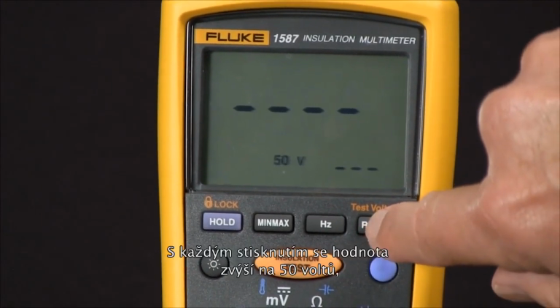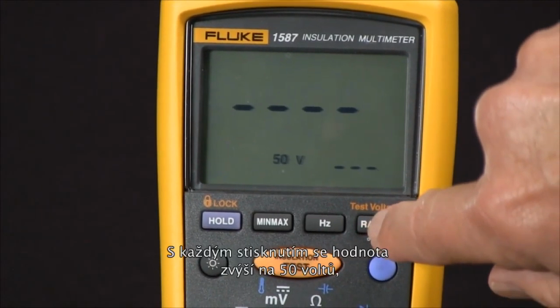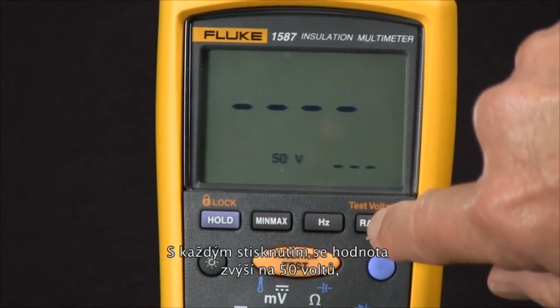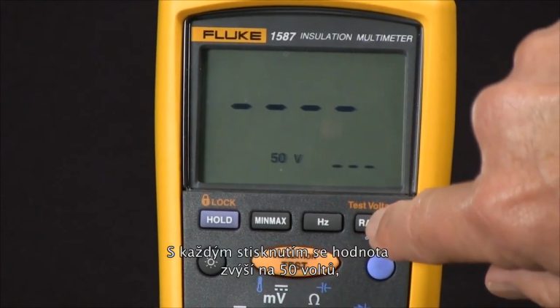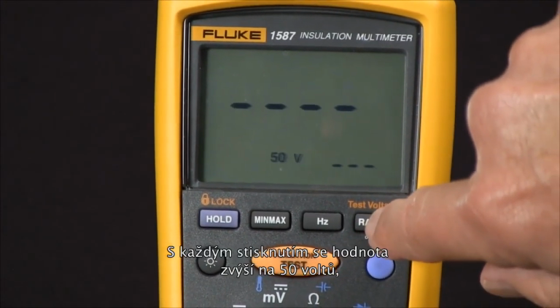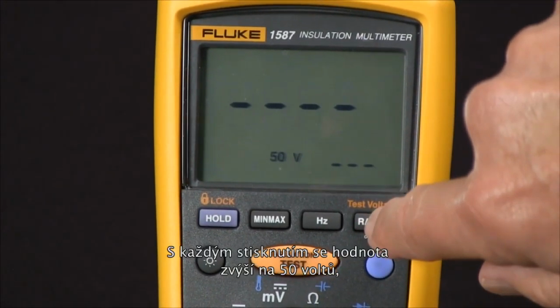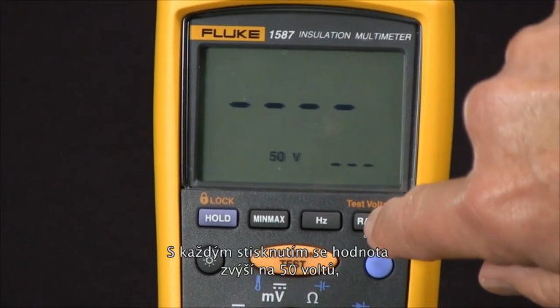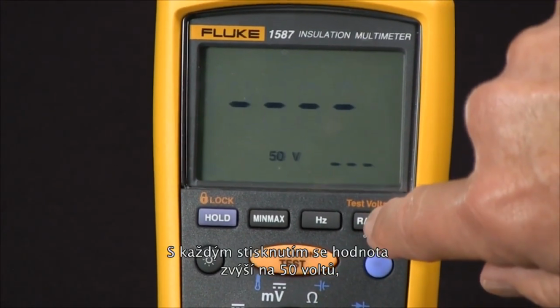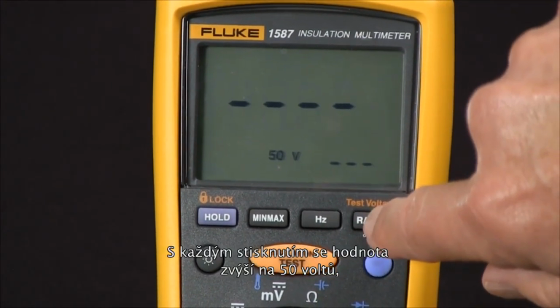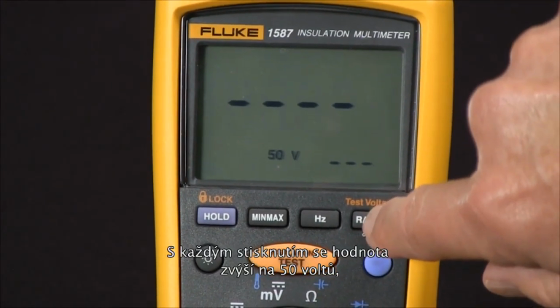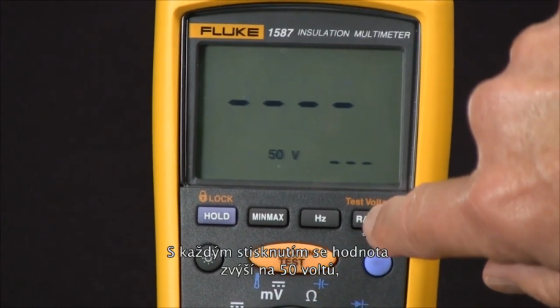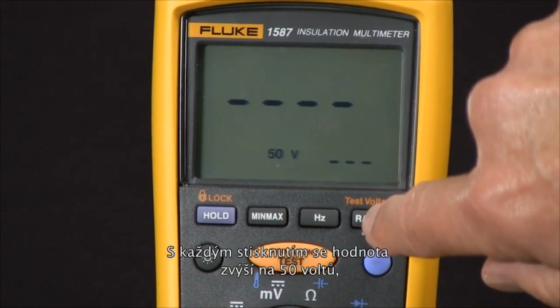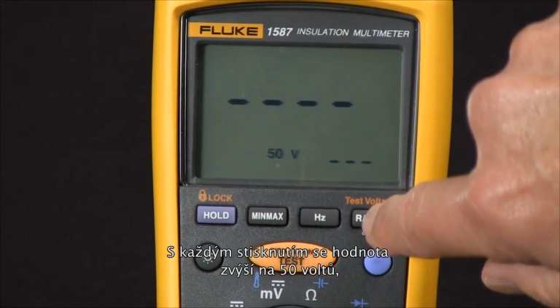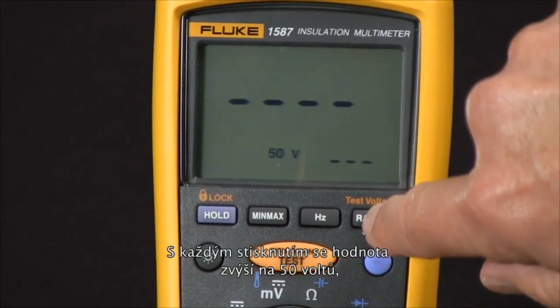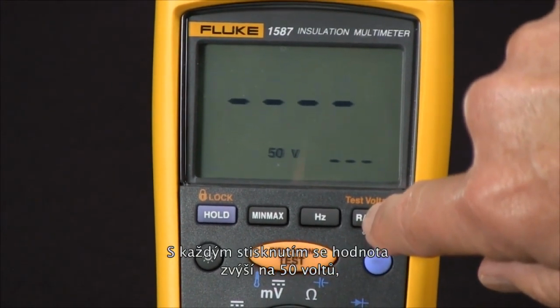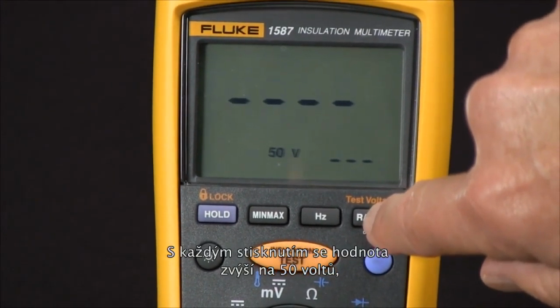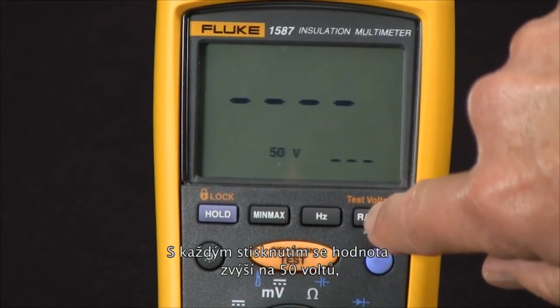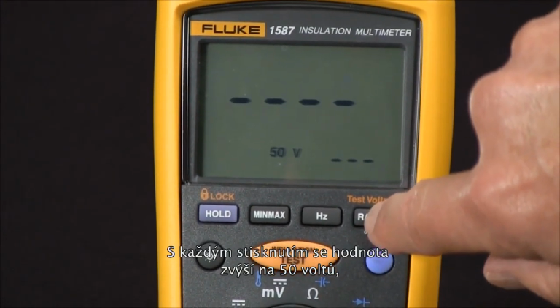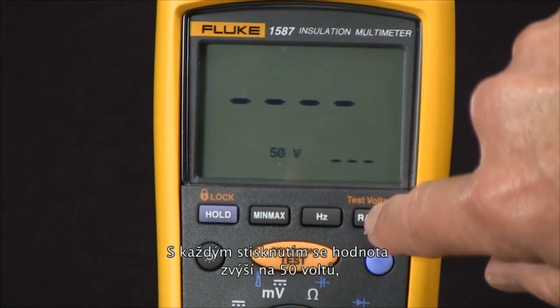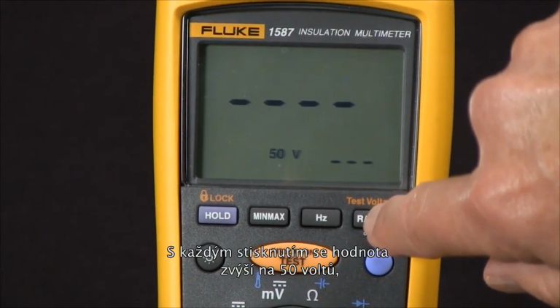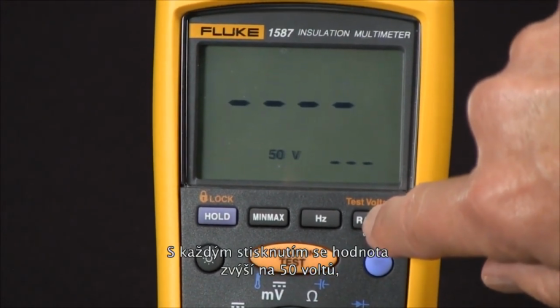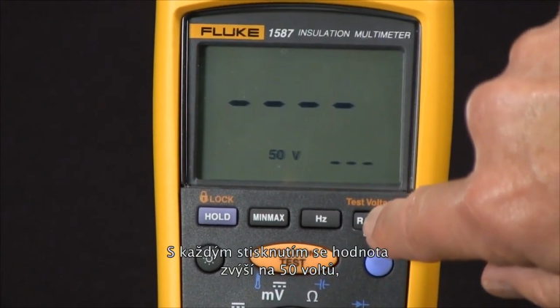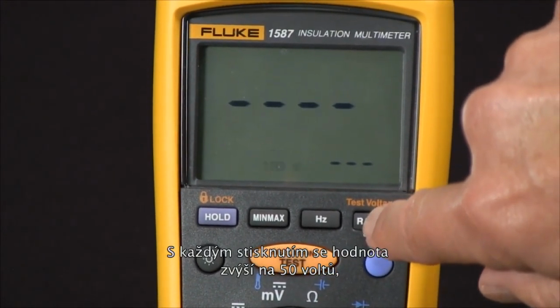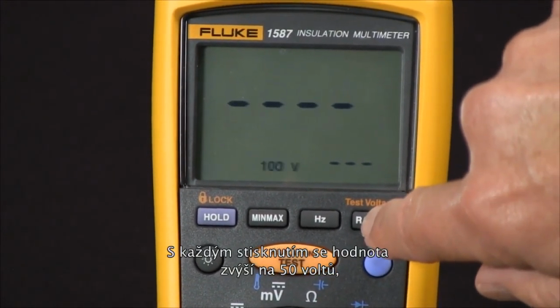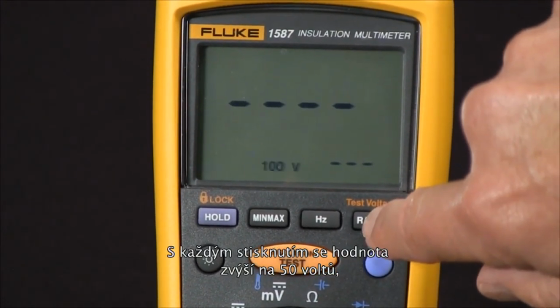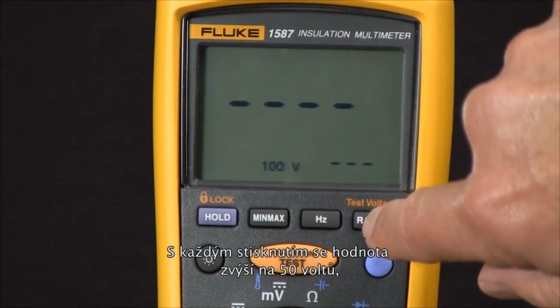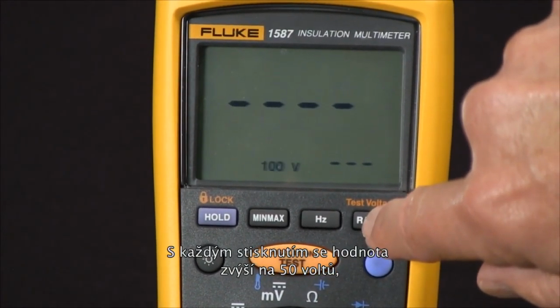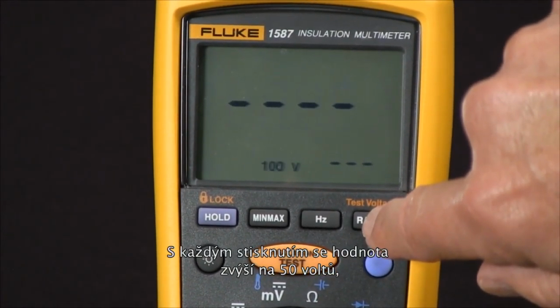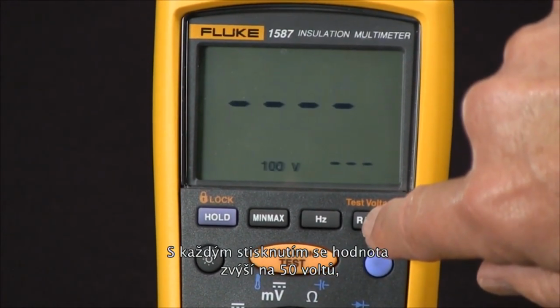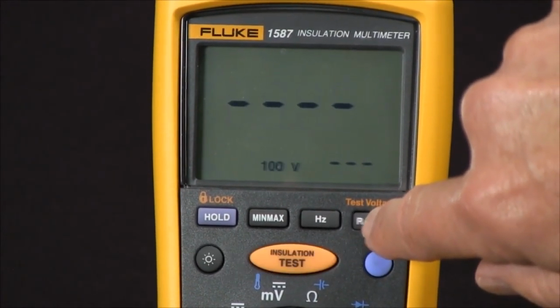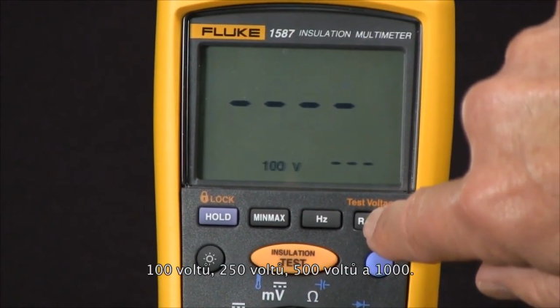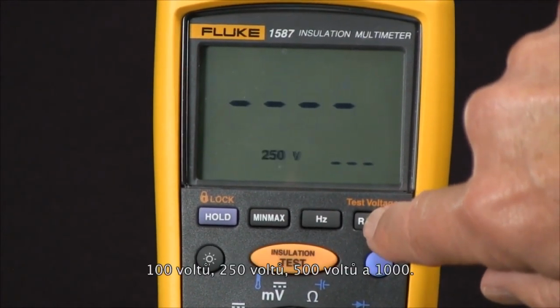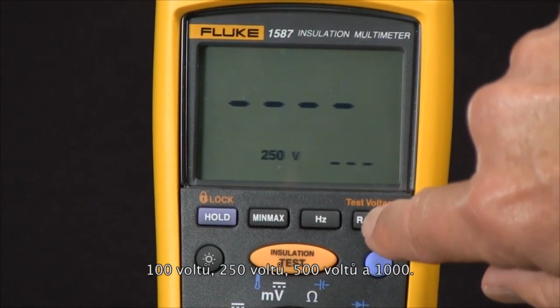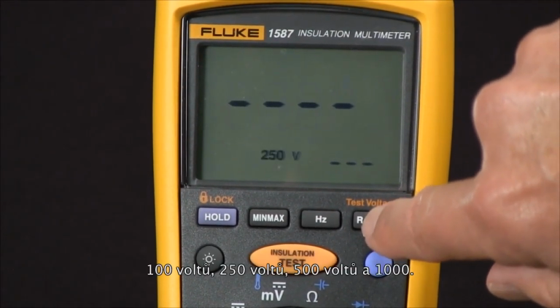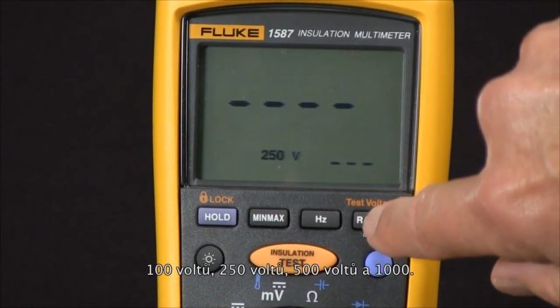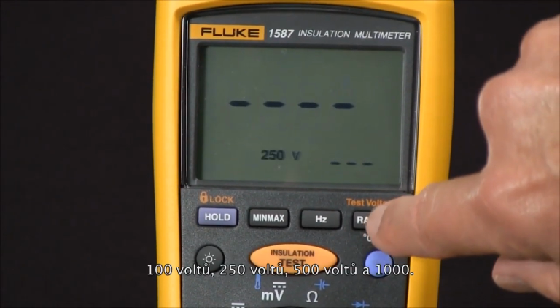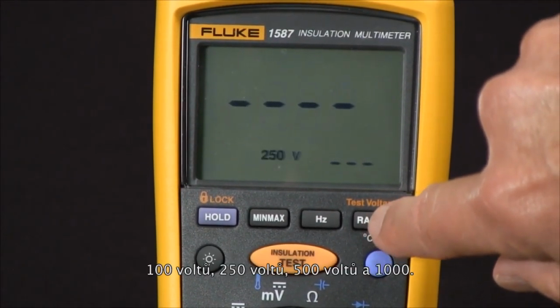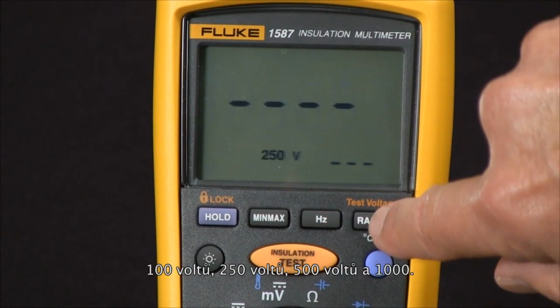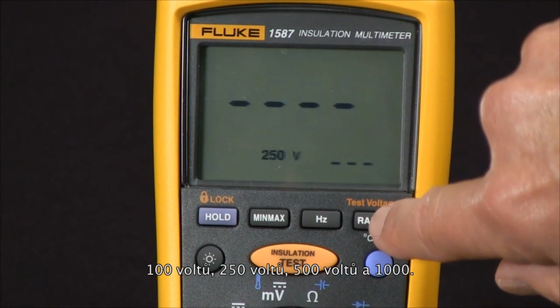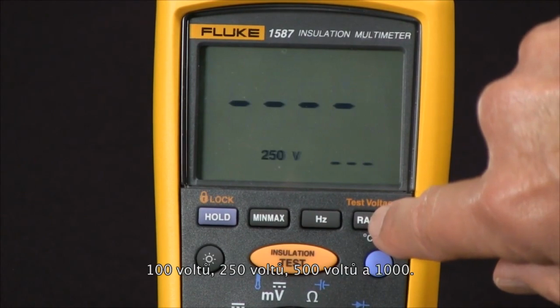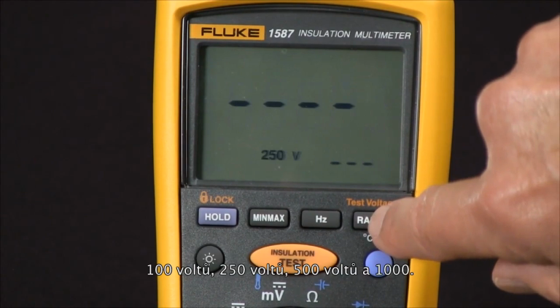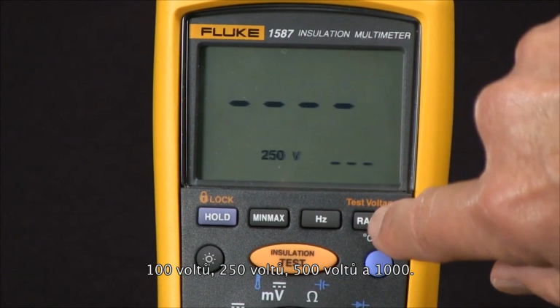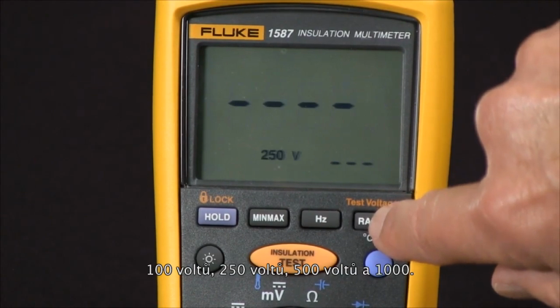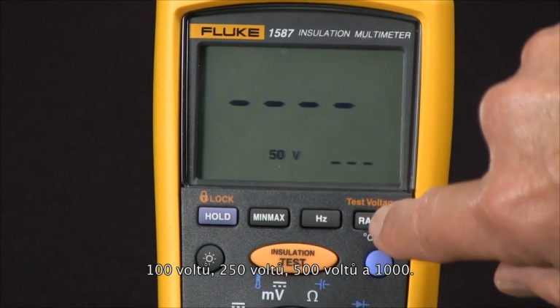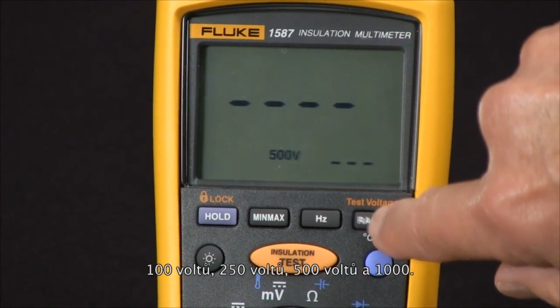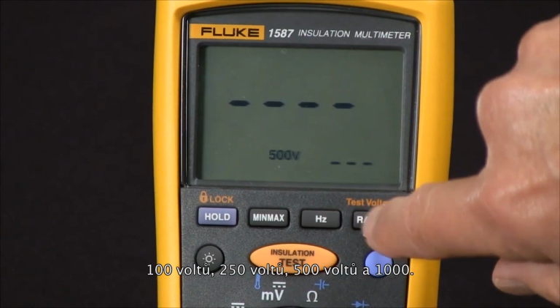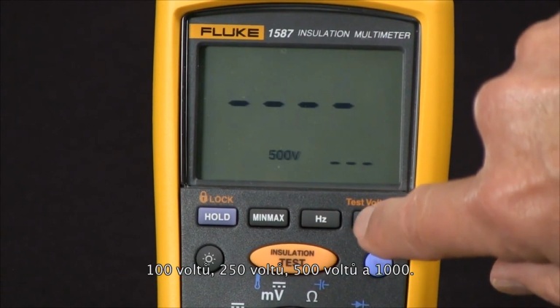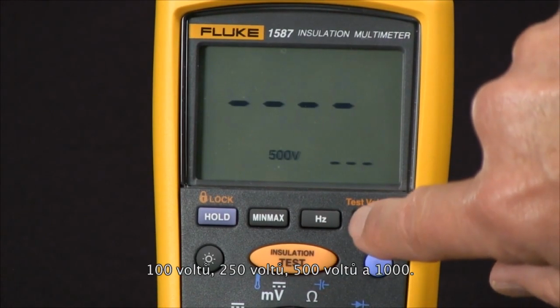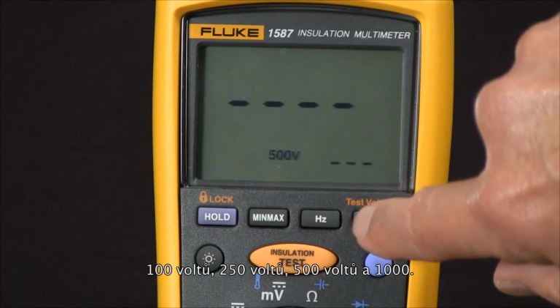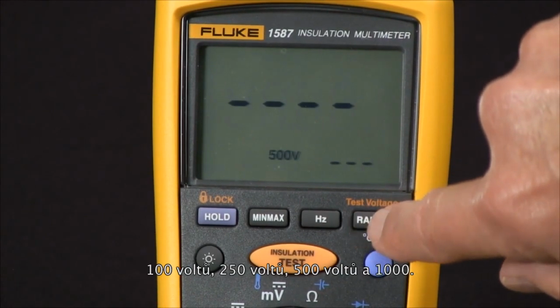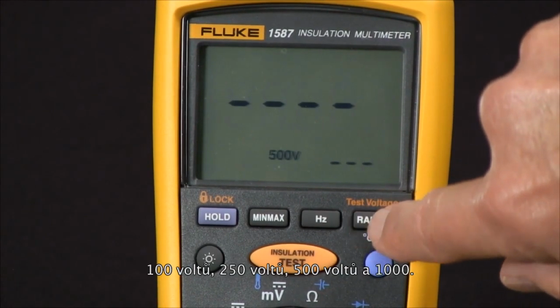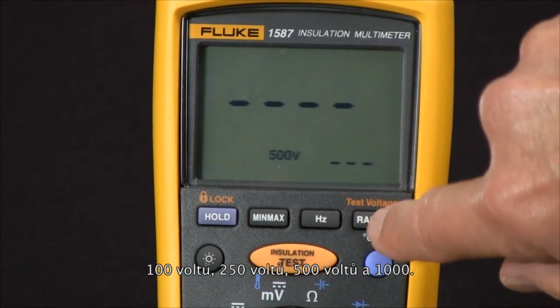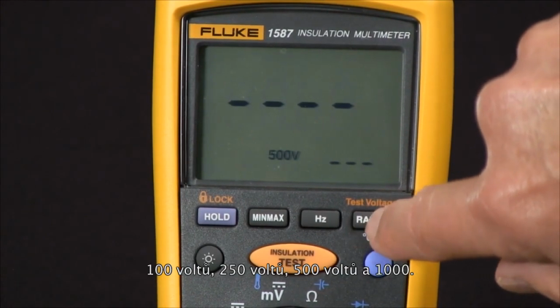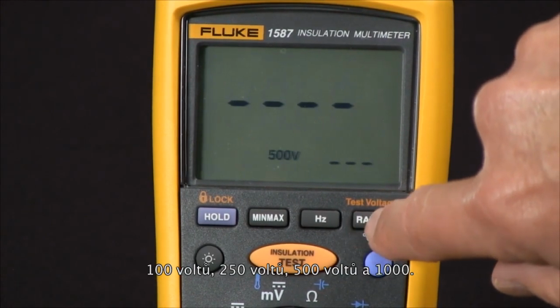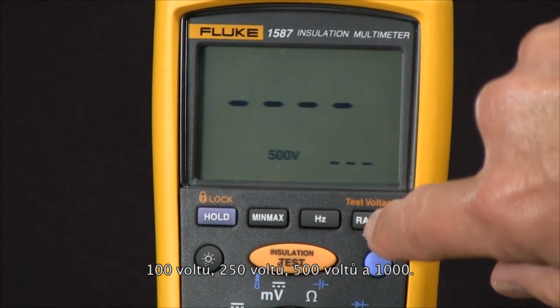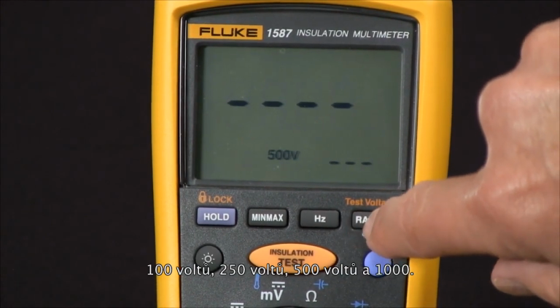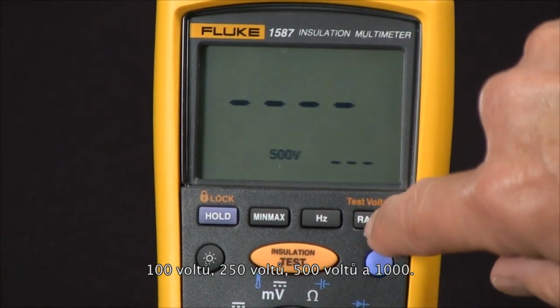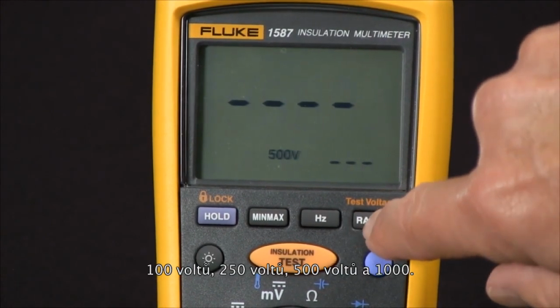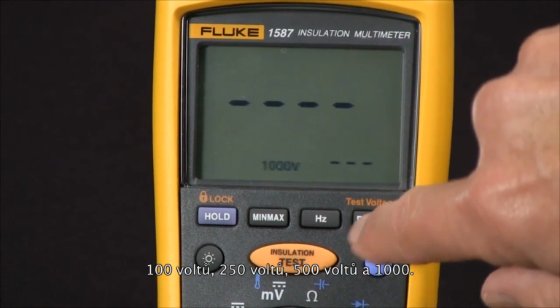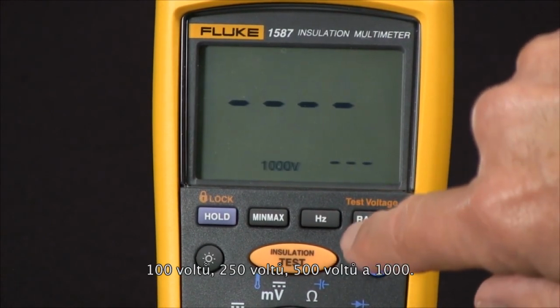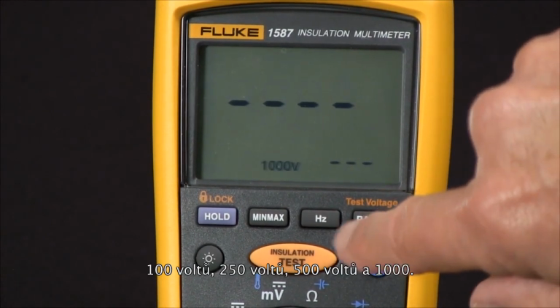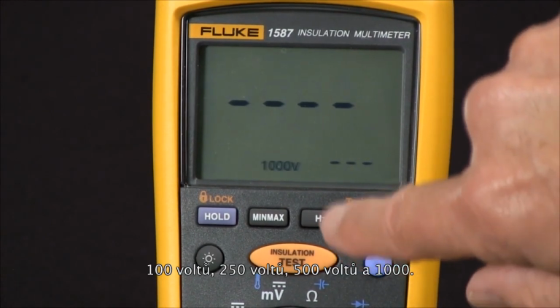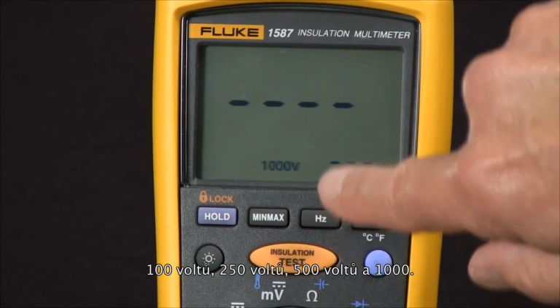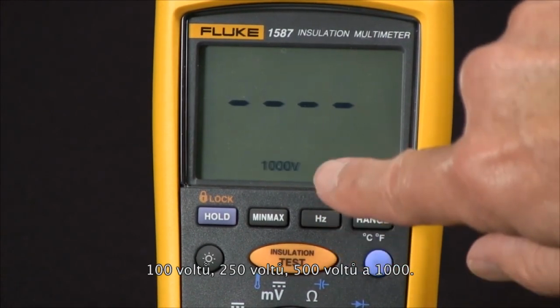Every time we push the button, we rotate through the available test voltages: 50 volts, 100 volts, 250 volts, 500 volts, and 1000 volts.